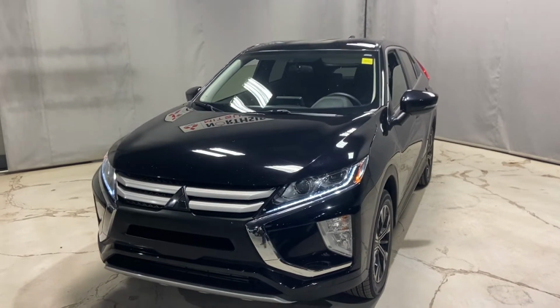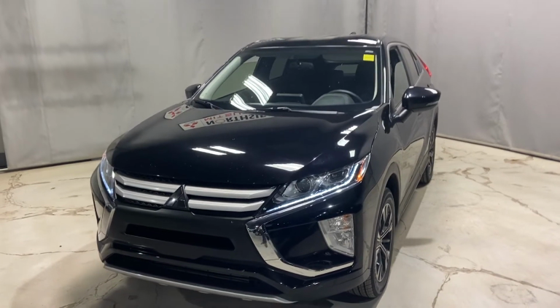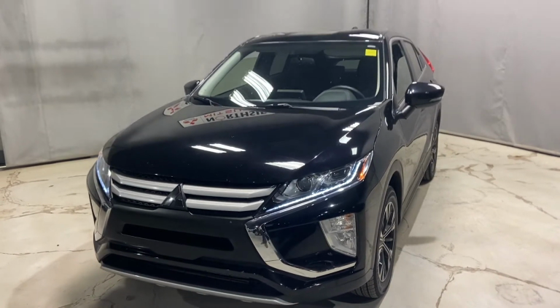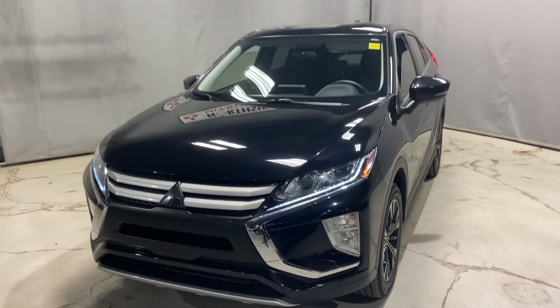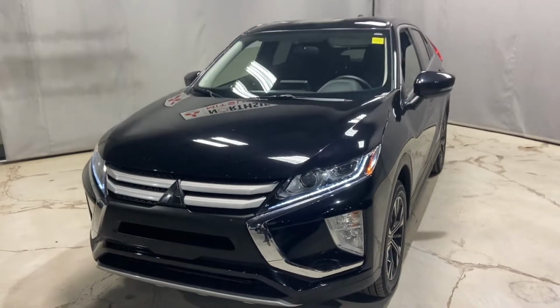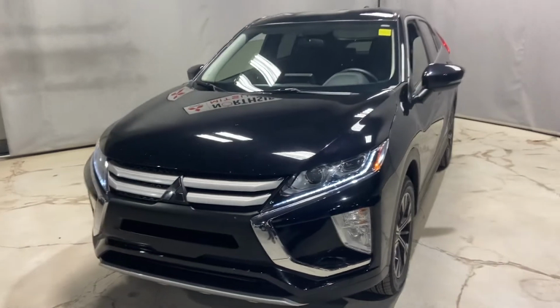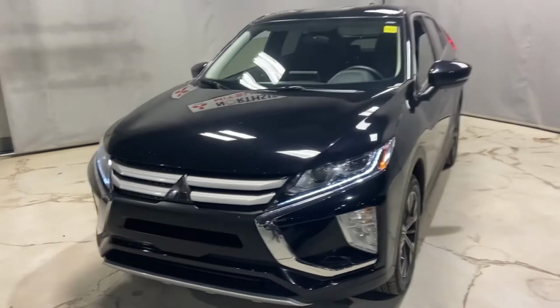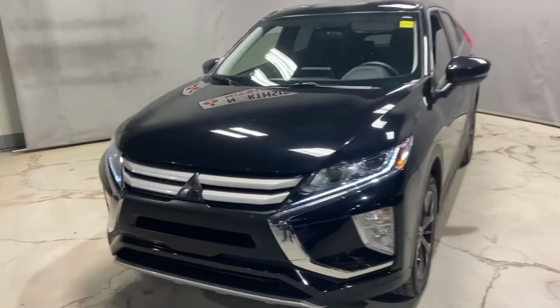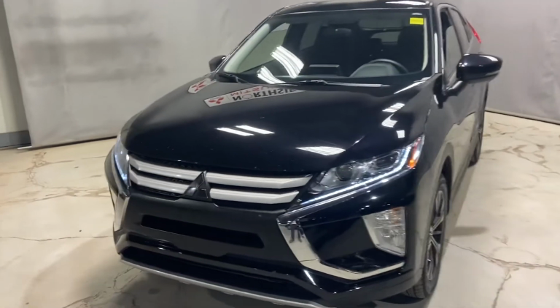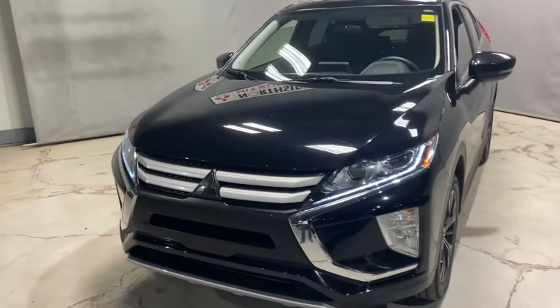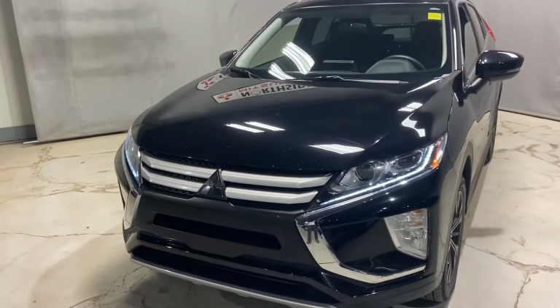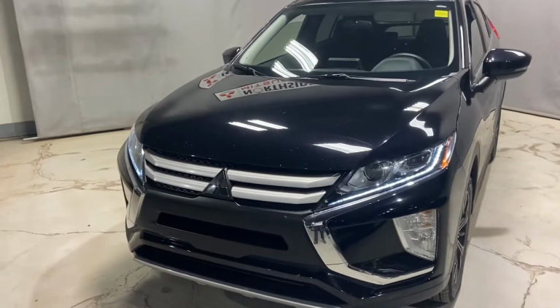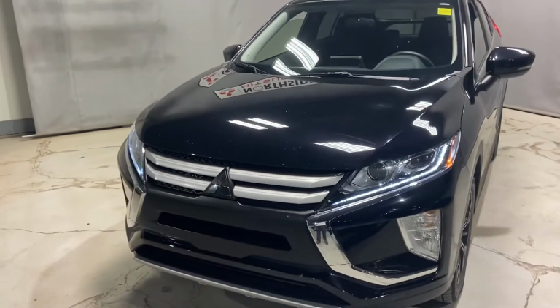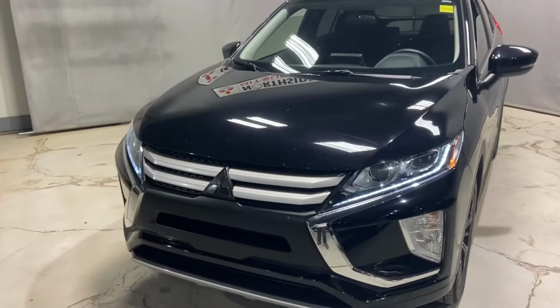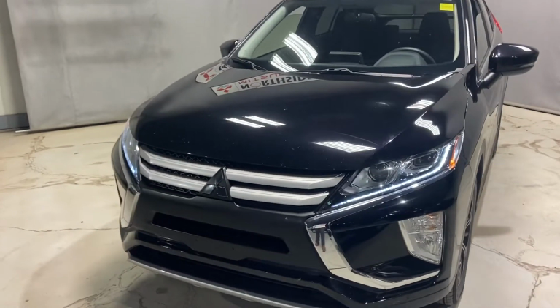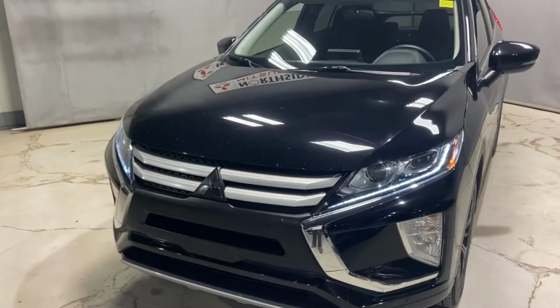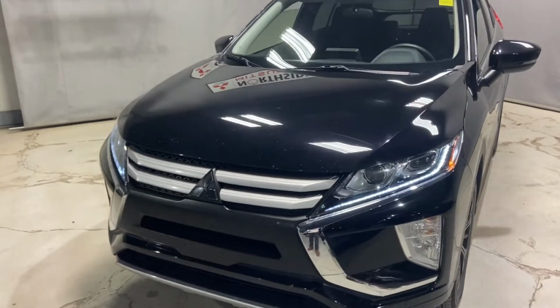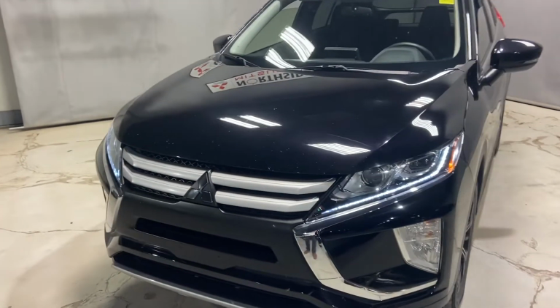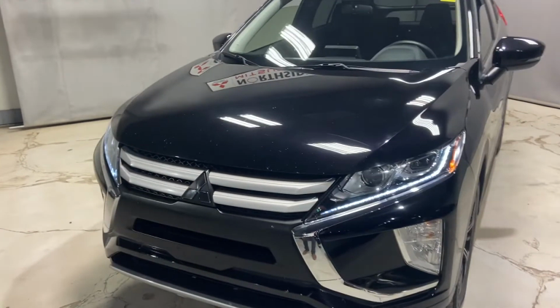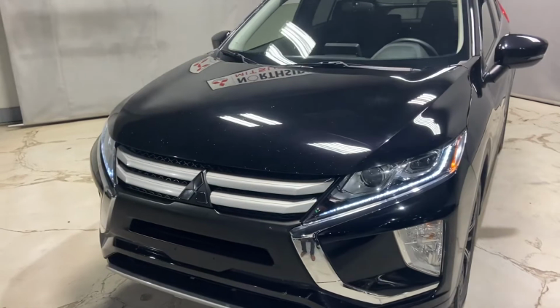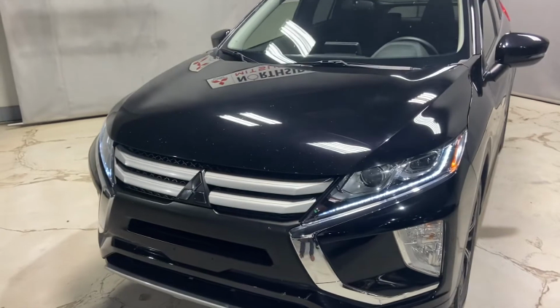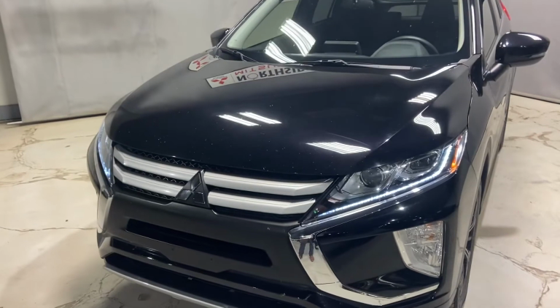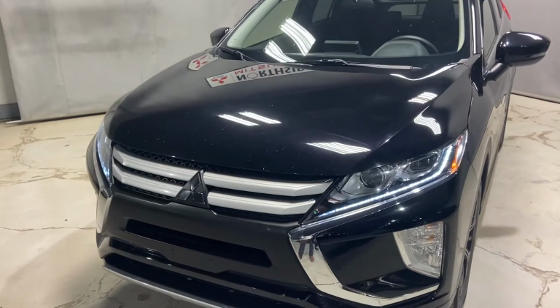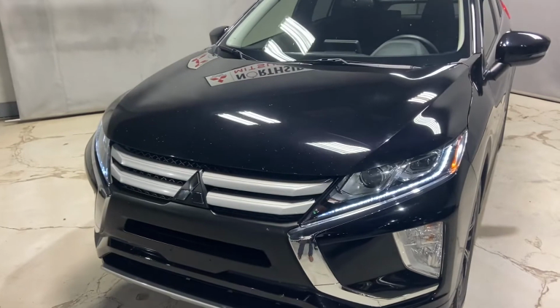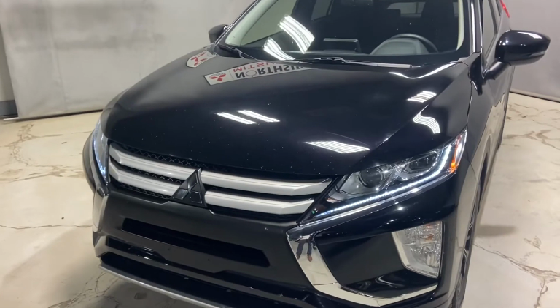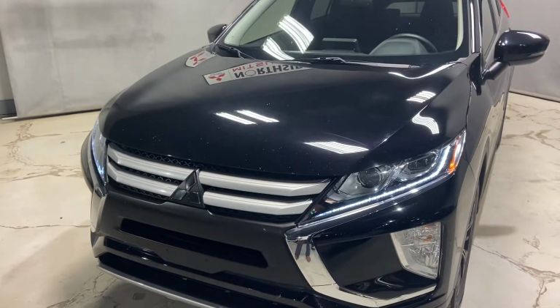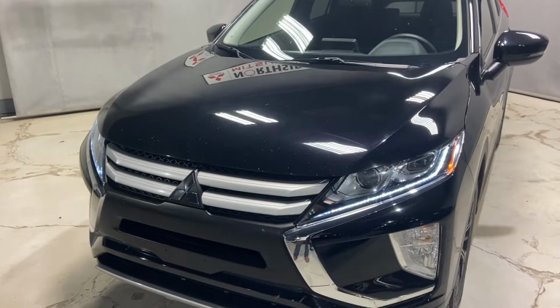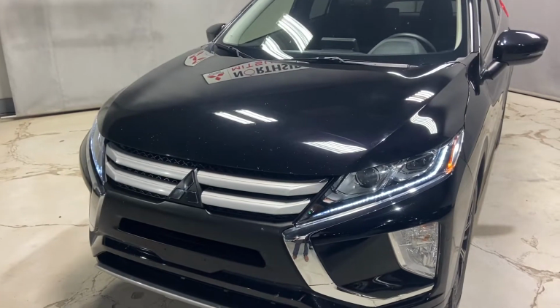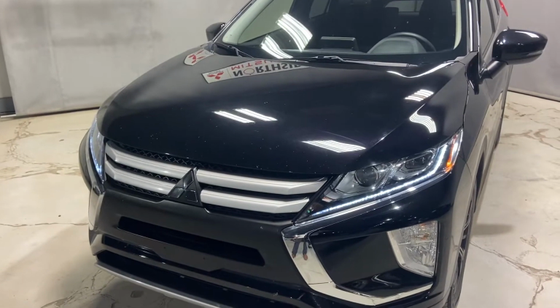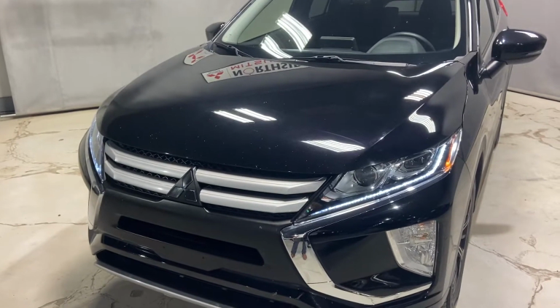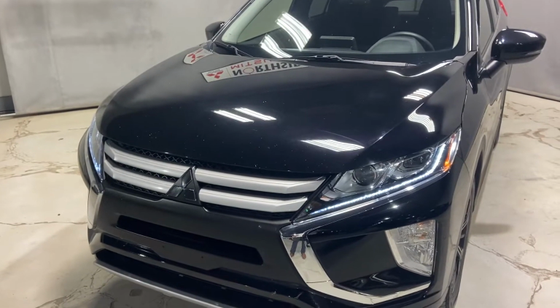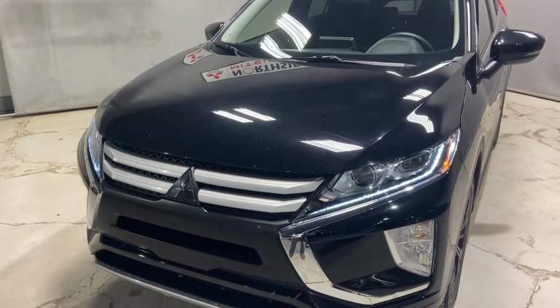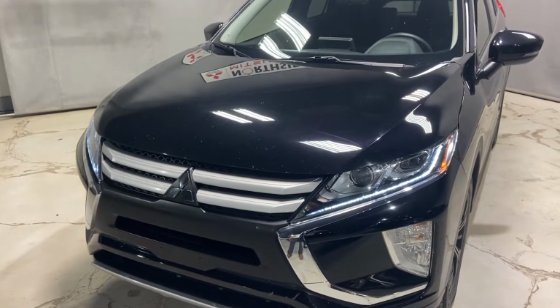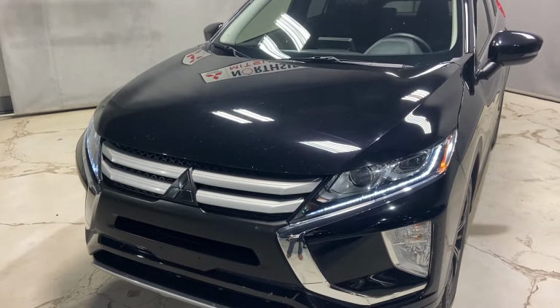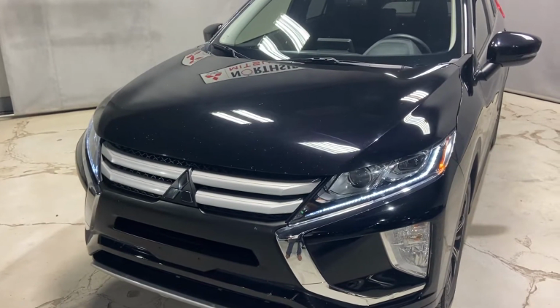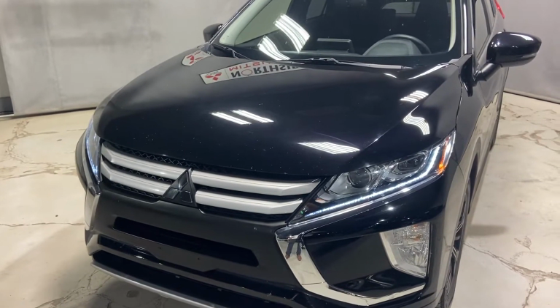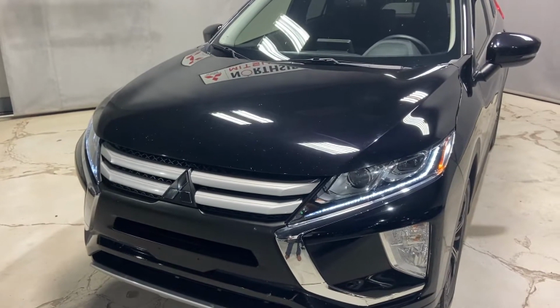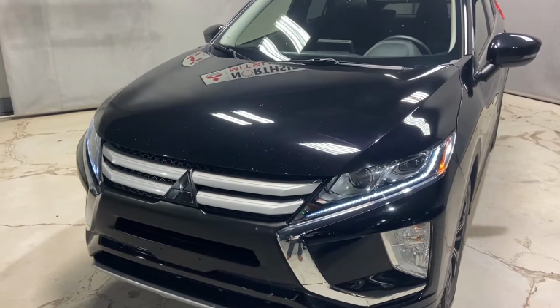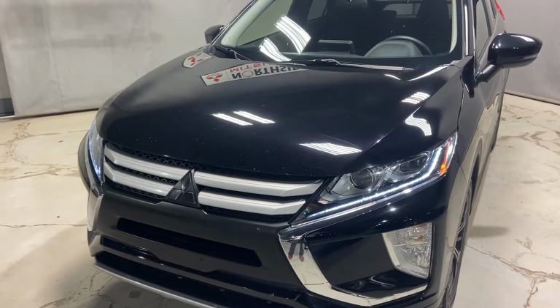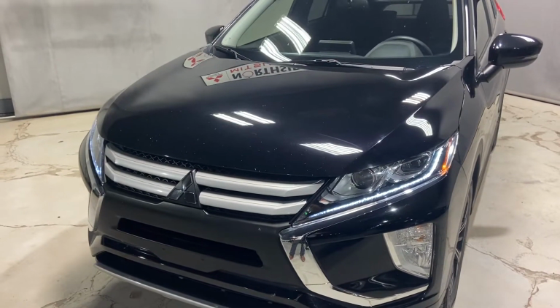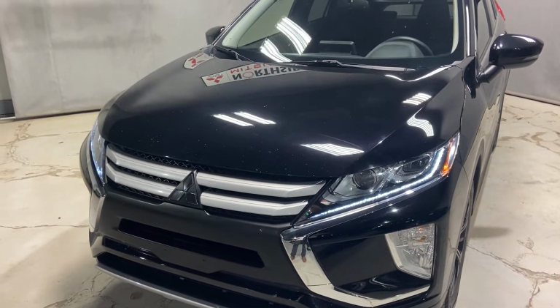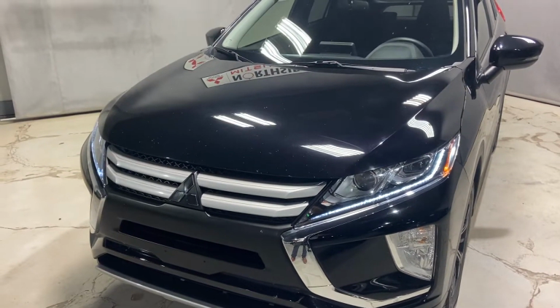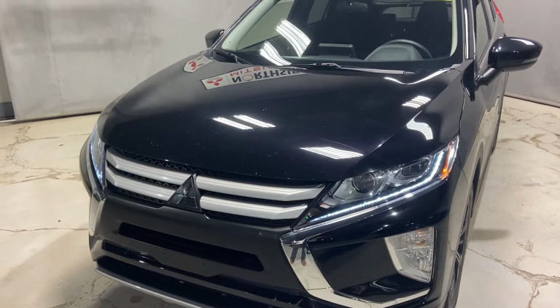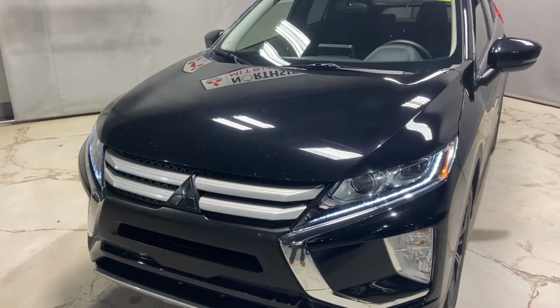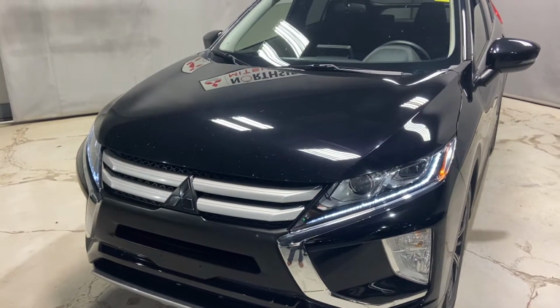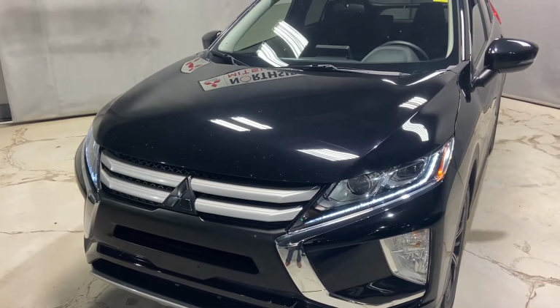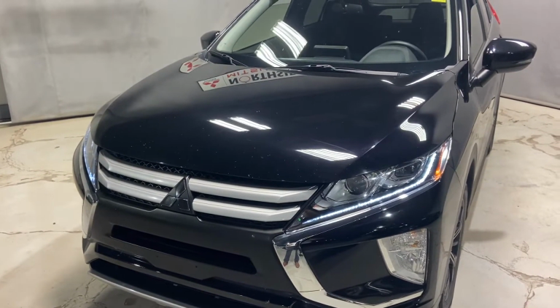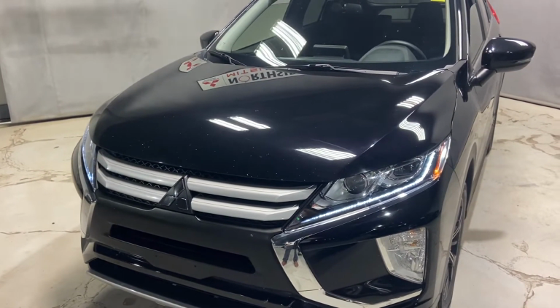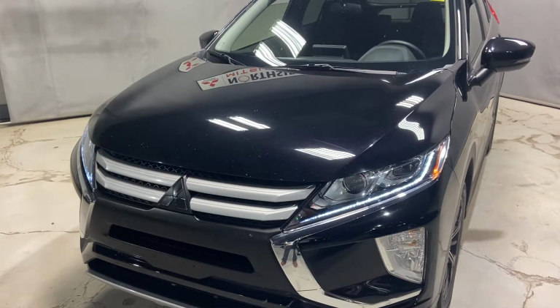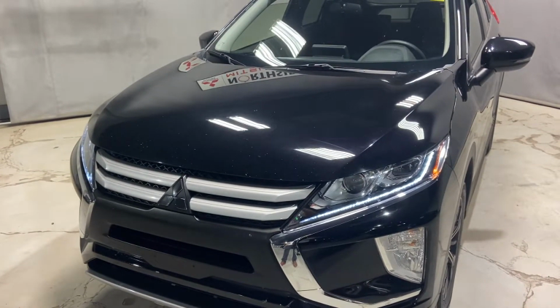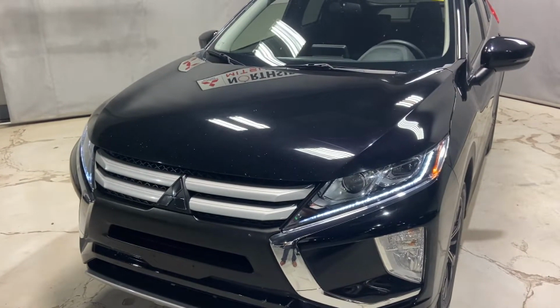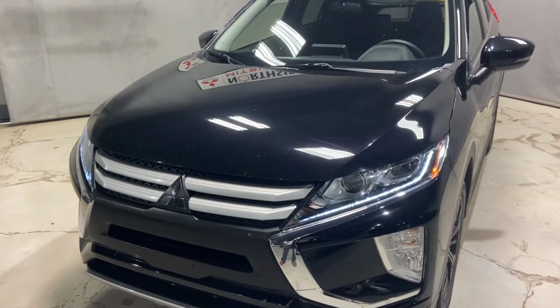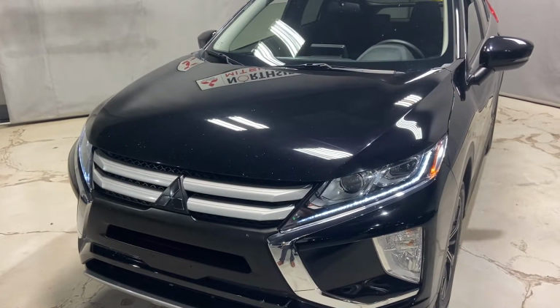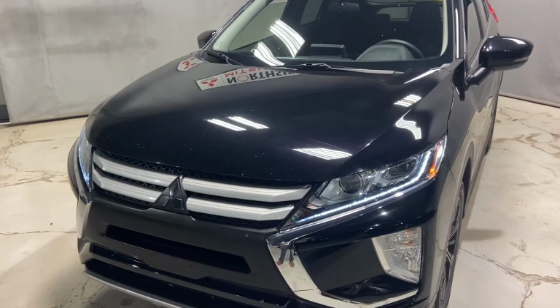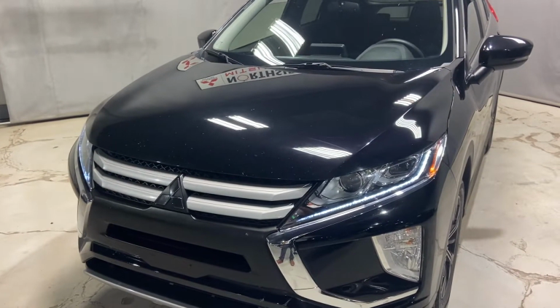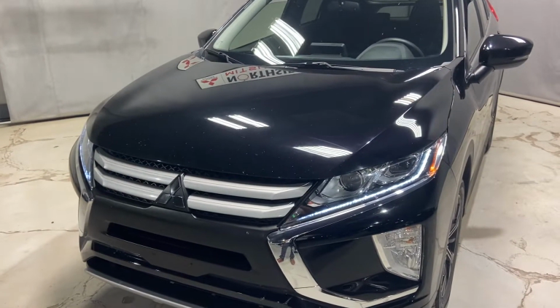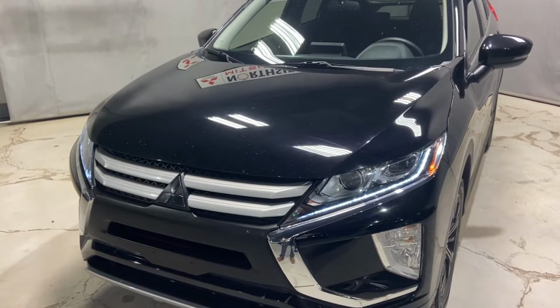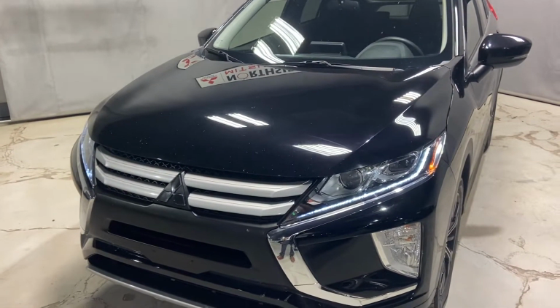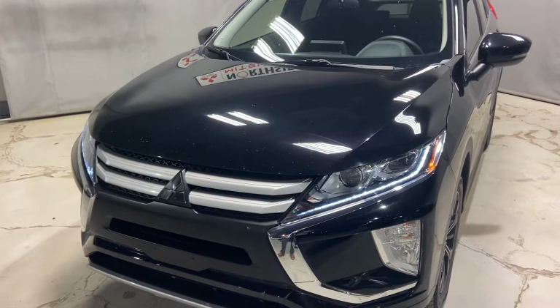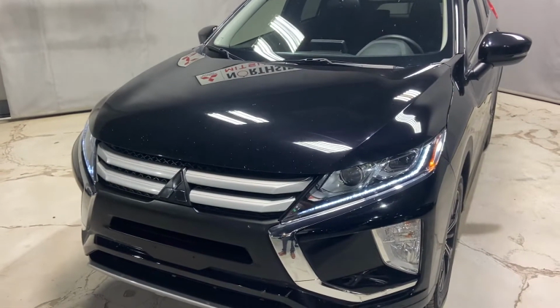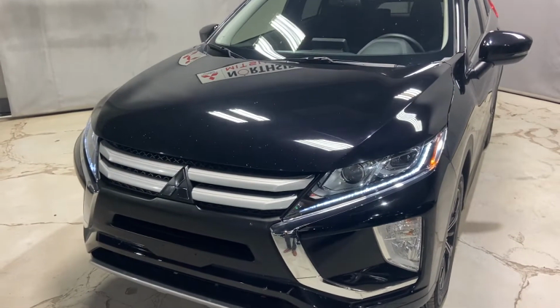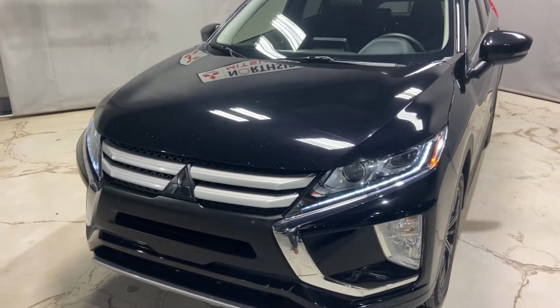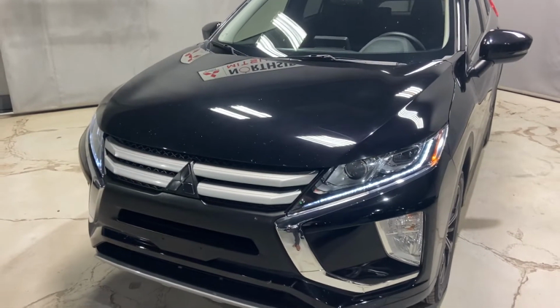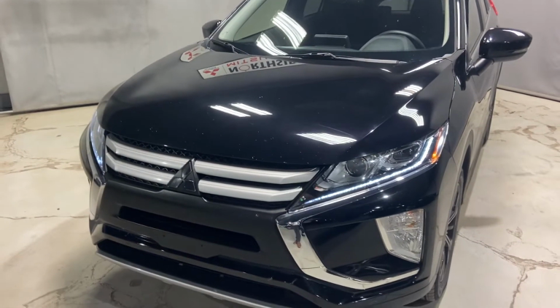Underneath the hood, you'll have your 1.5 liter MIVEC engine — a very fuel efficient and reliable engine to have in your SUV.